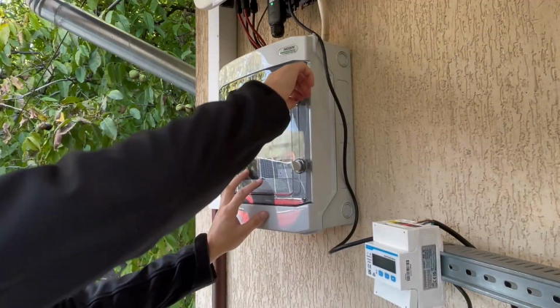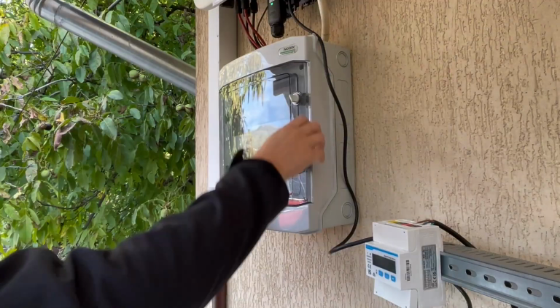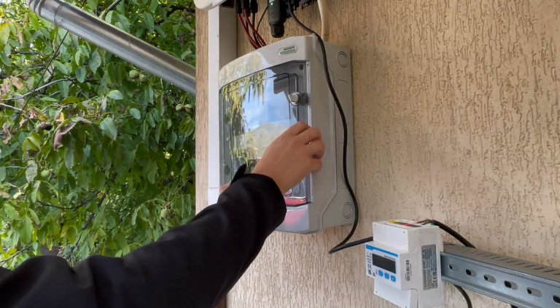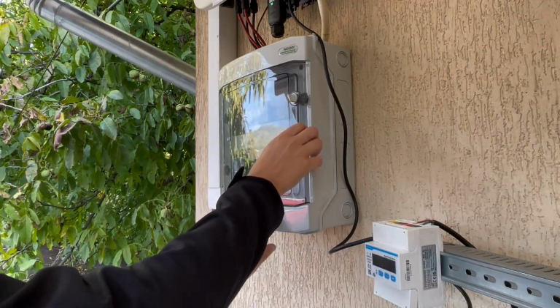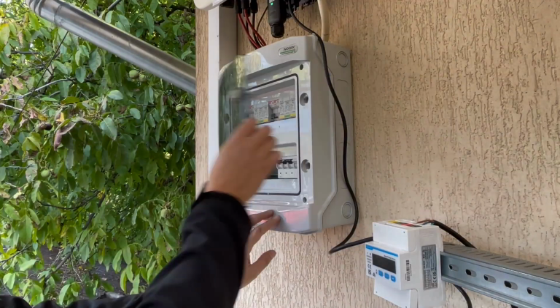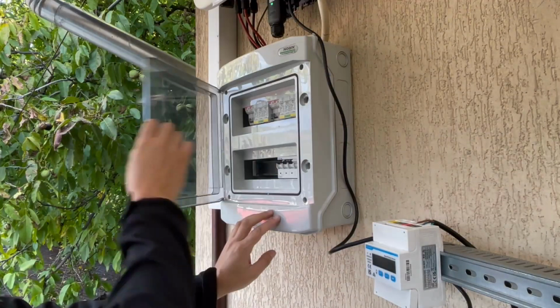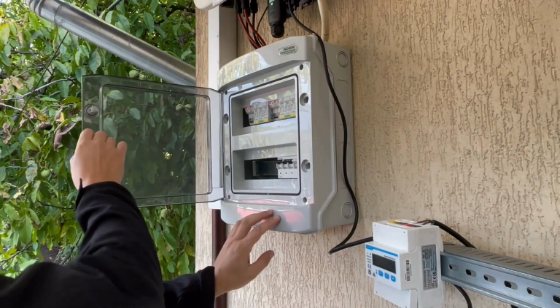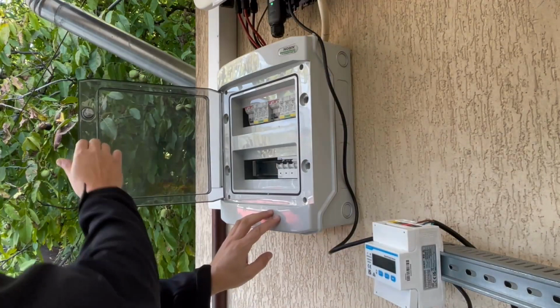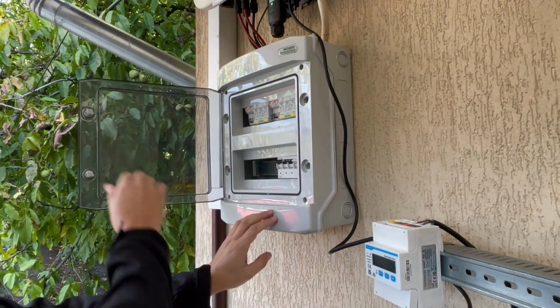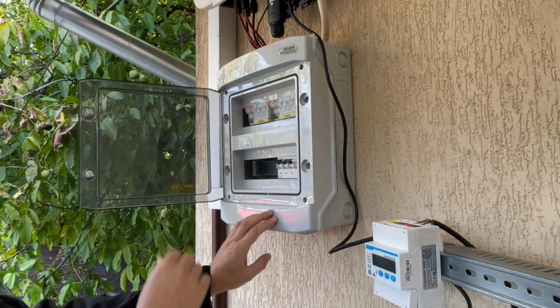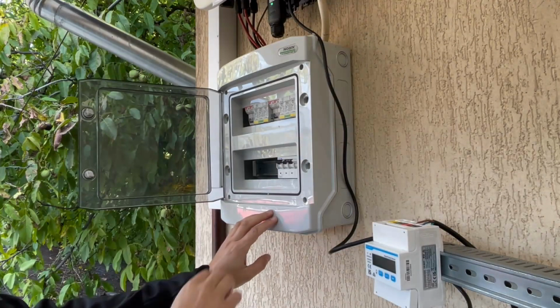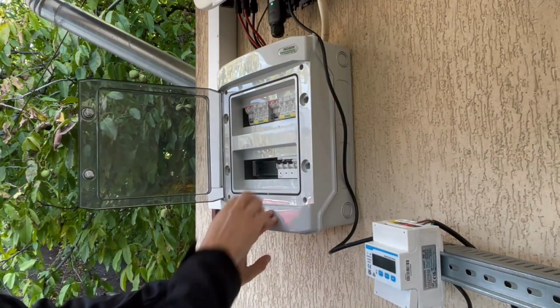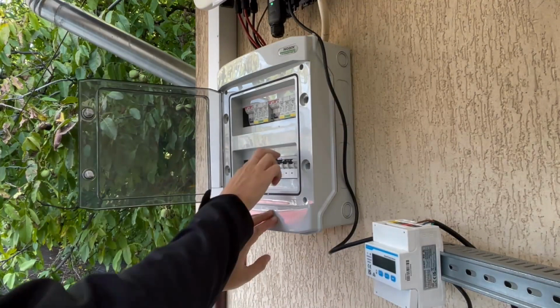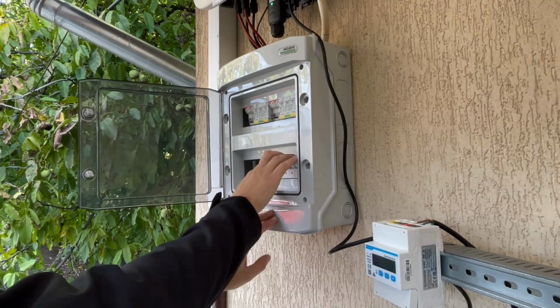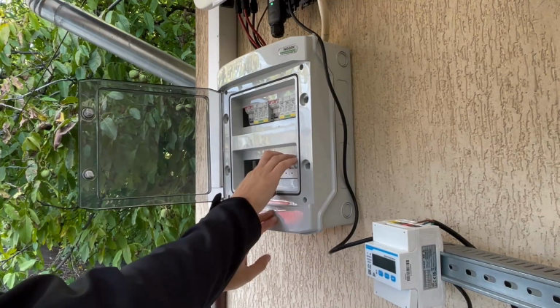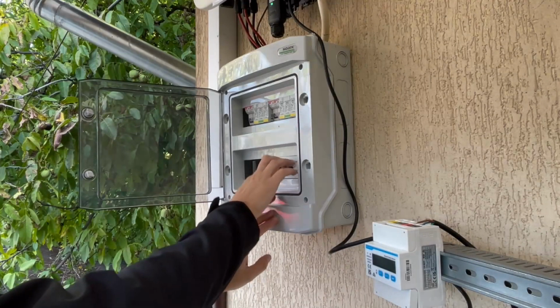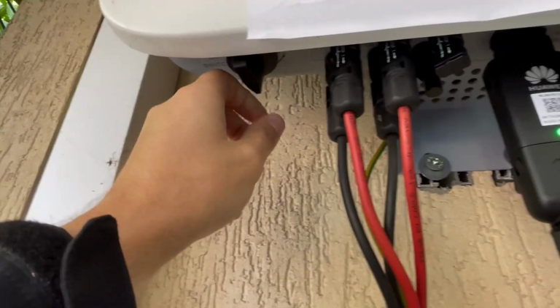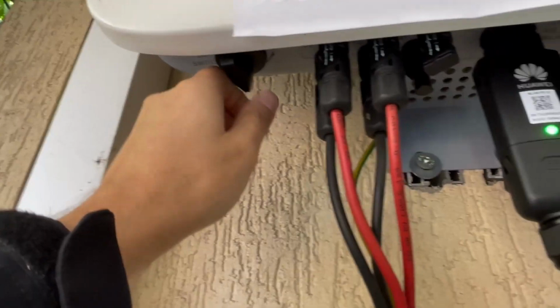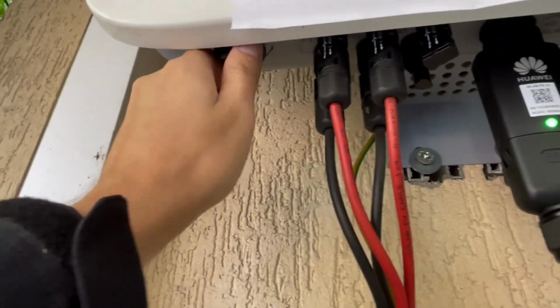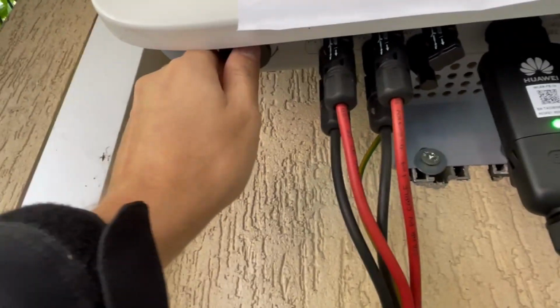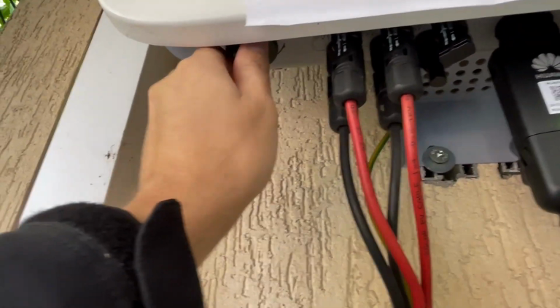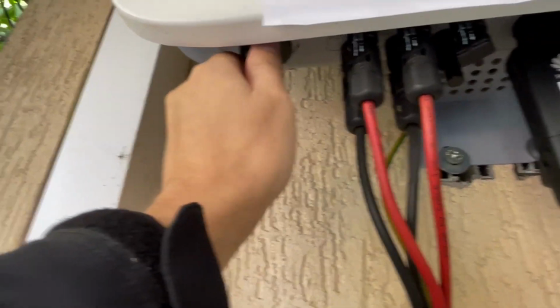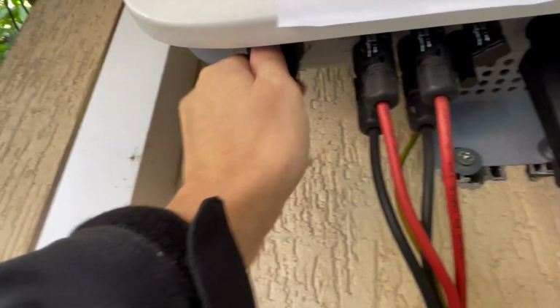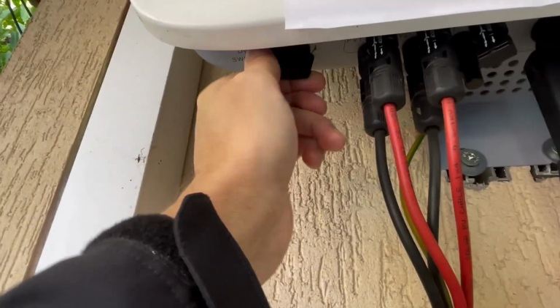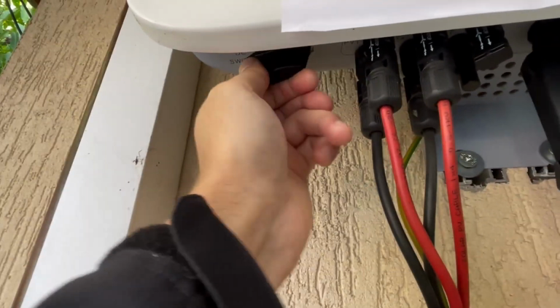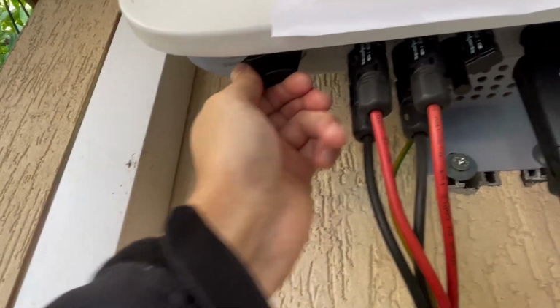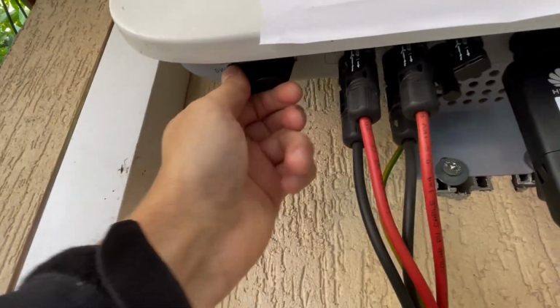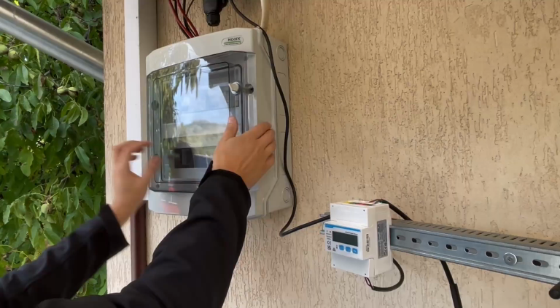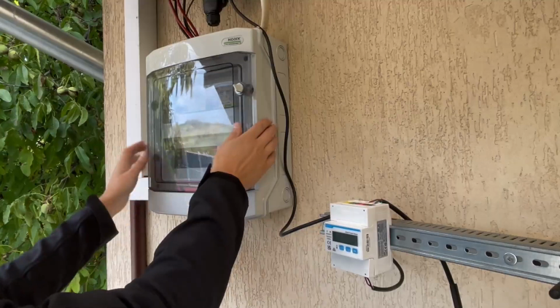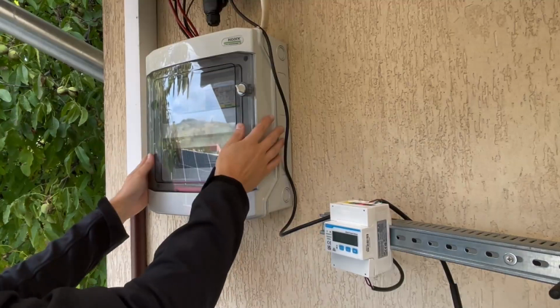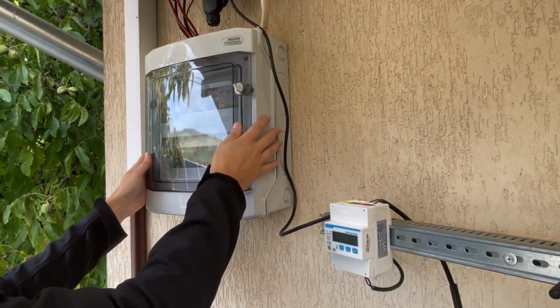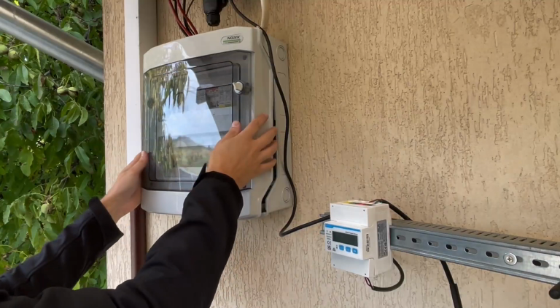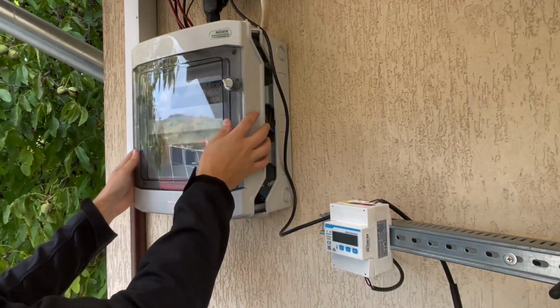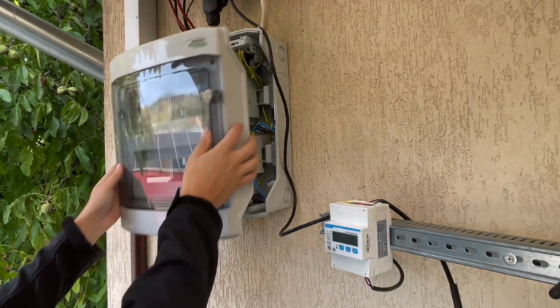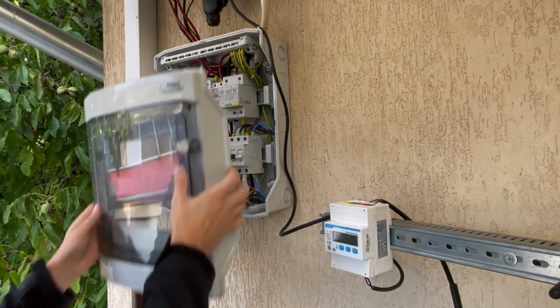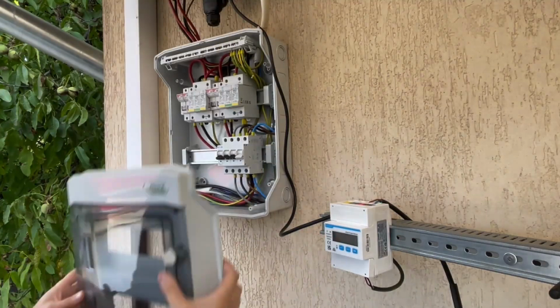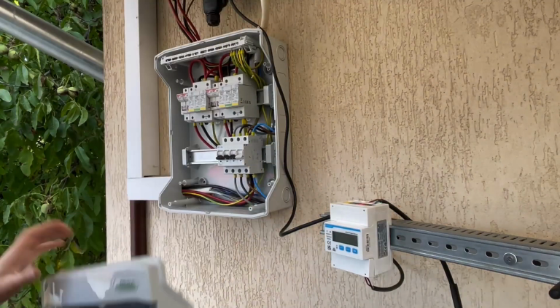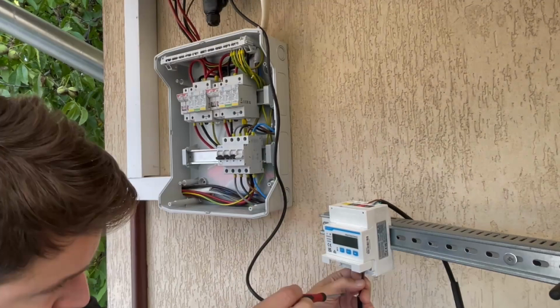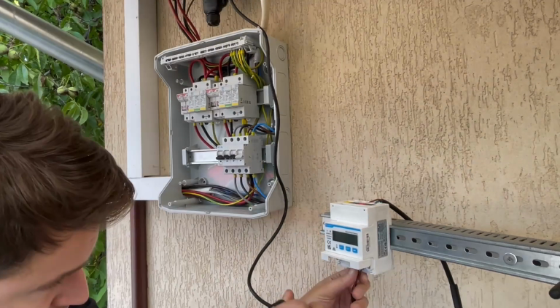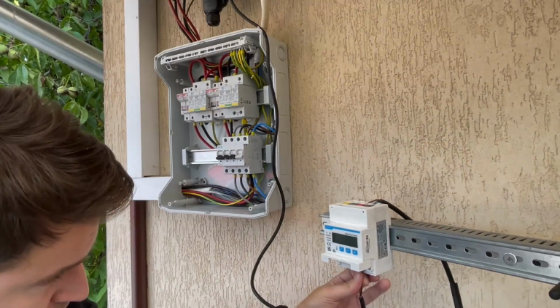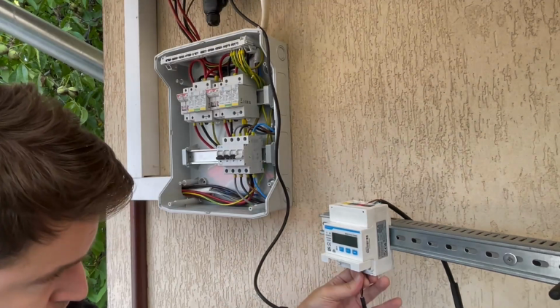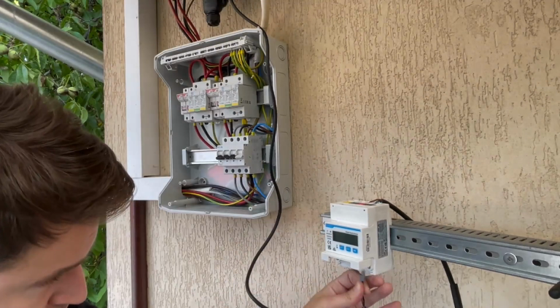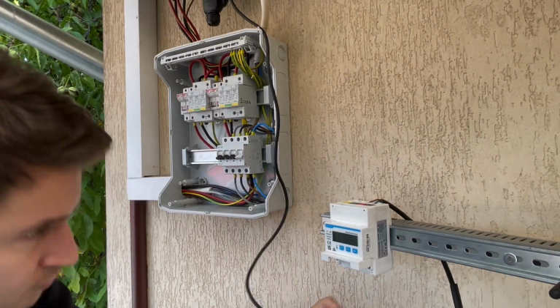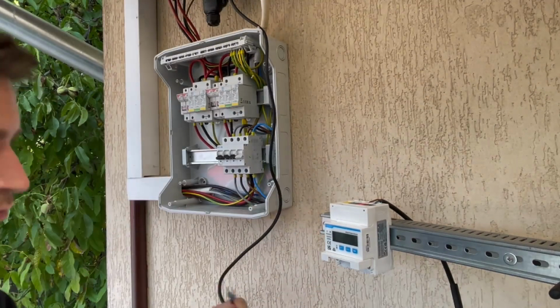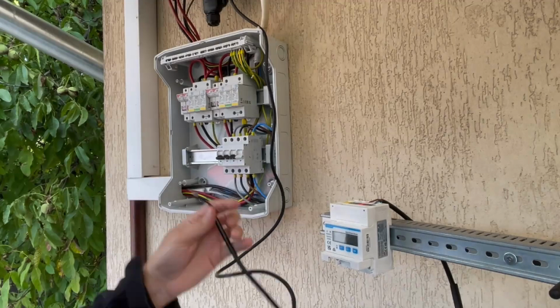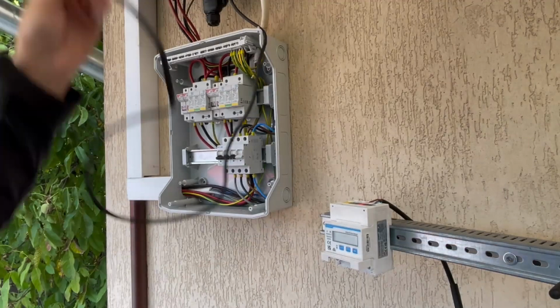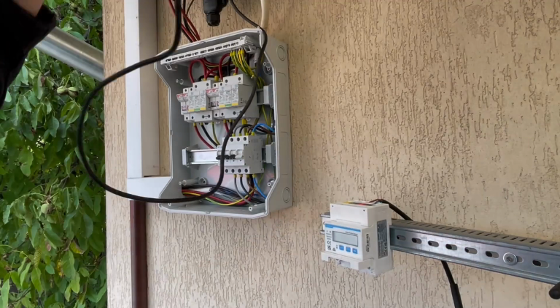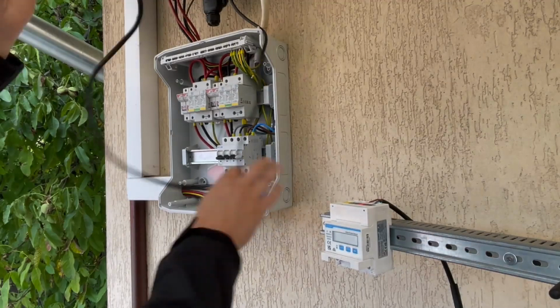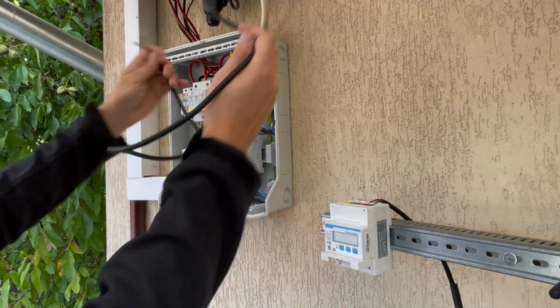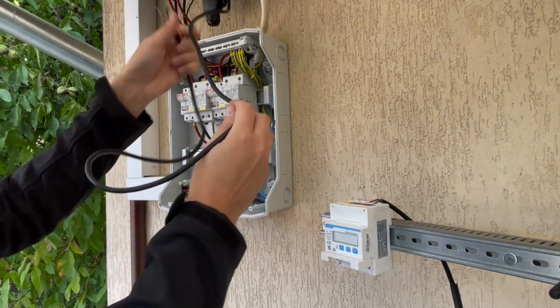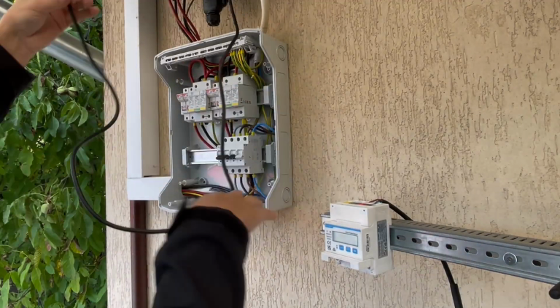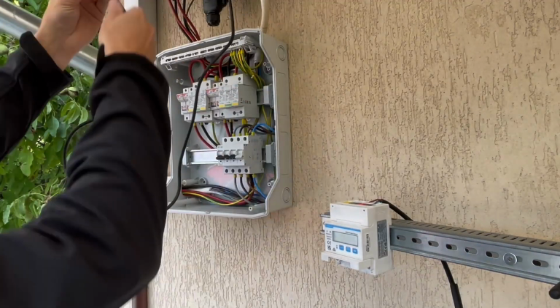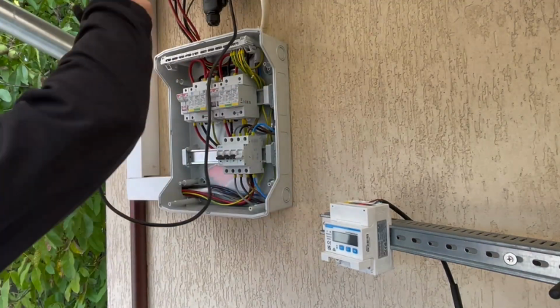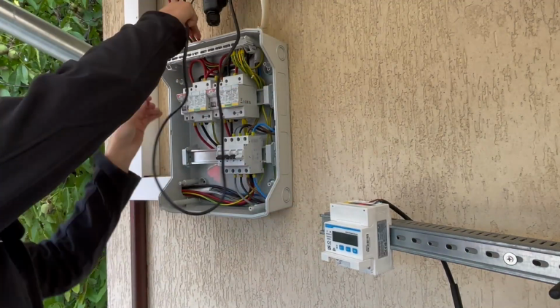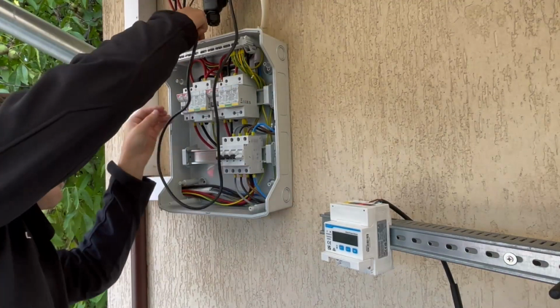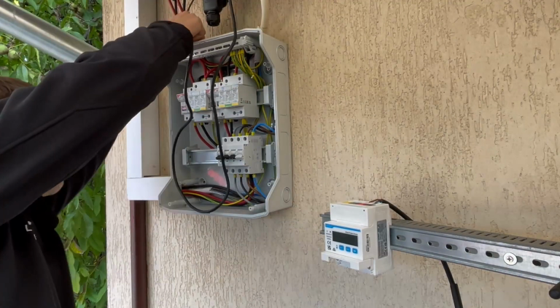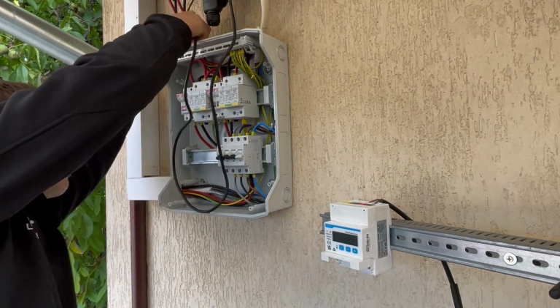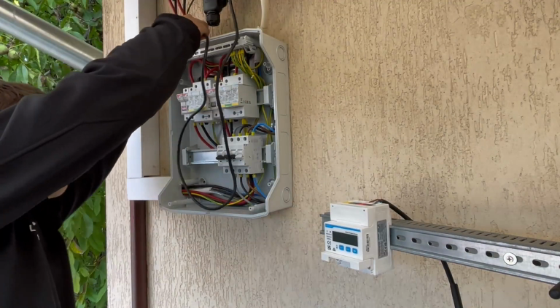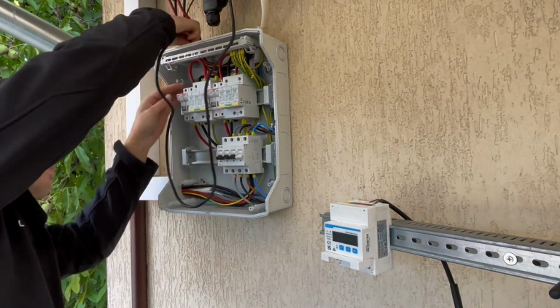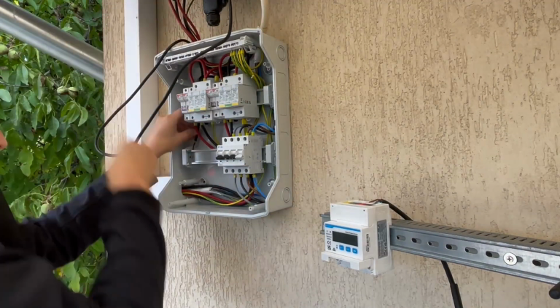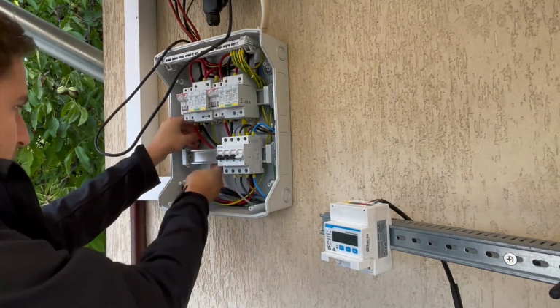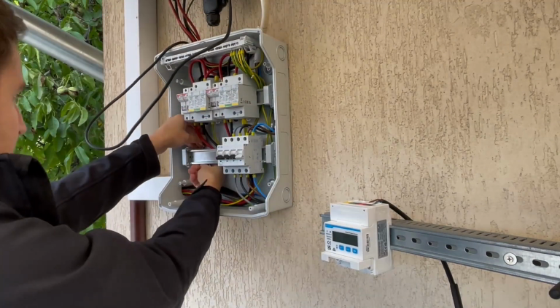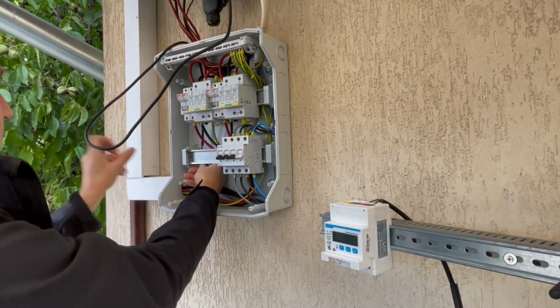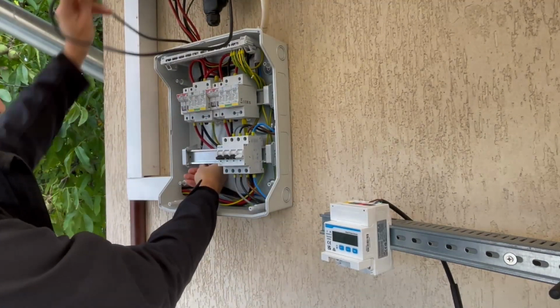Turn off your inverter and fuses. Disconnect the existing communication wire between the inverter and the smart meter.